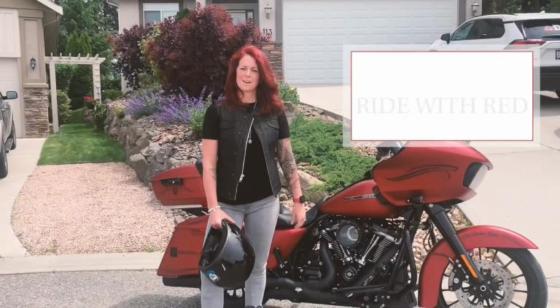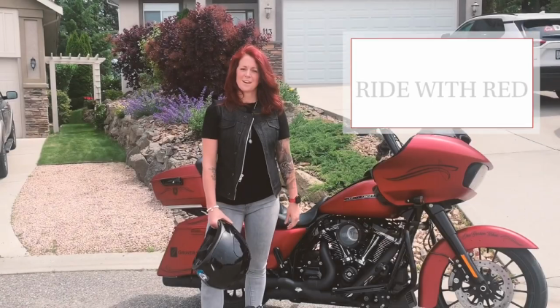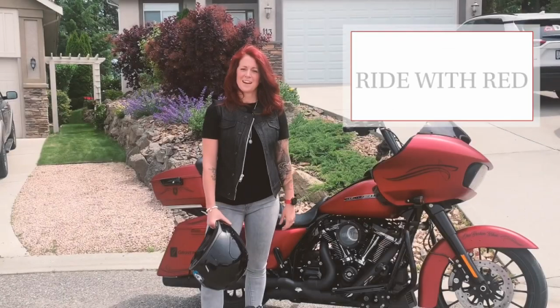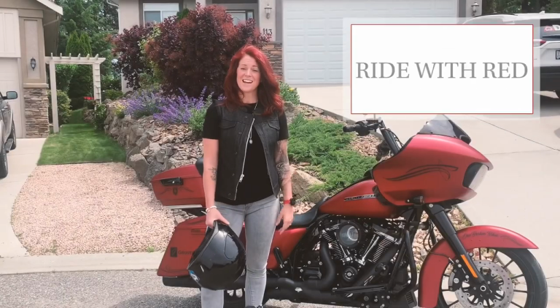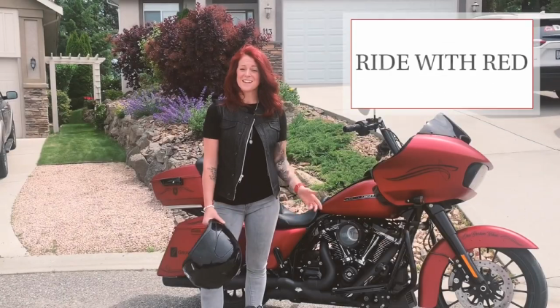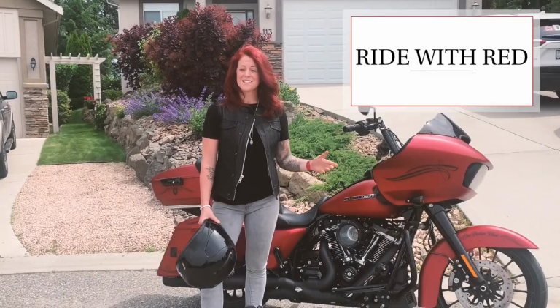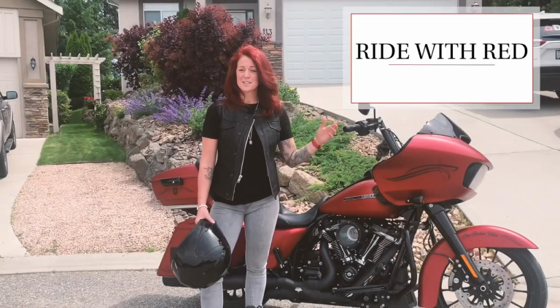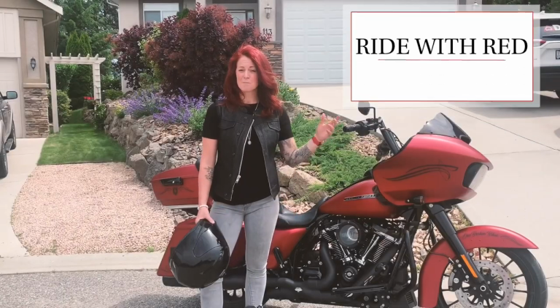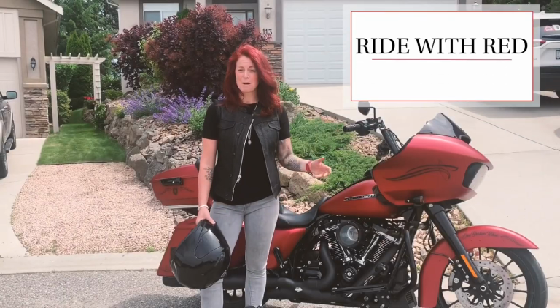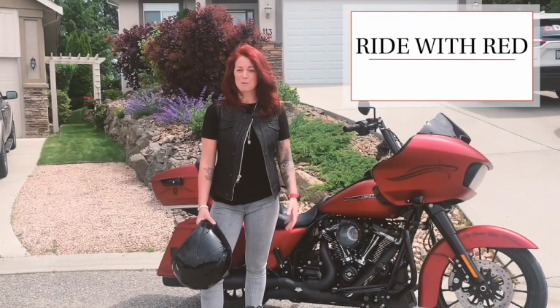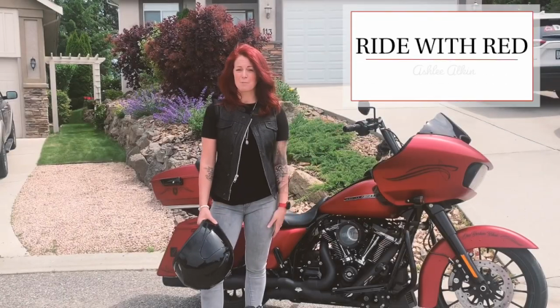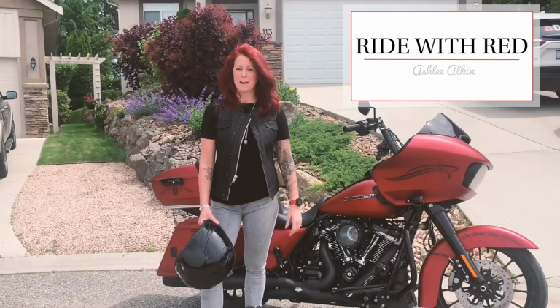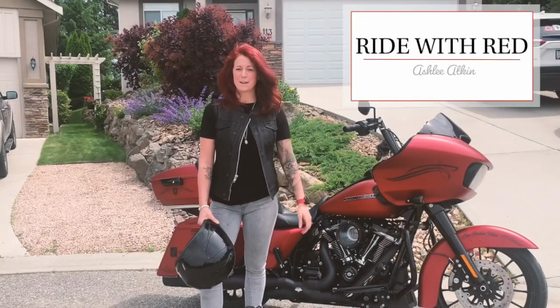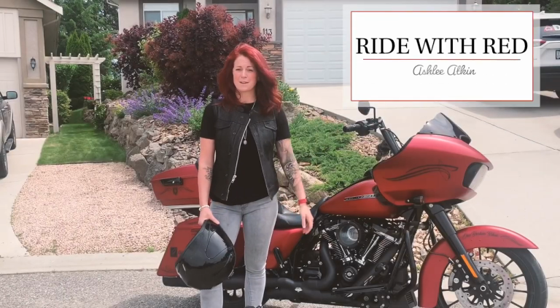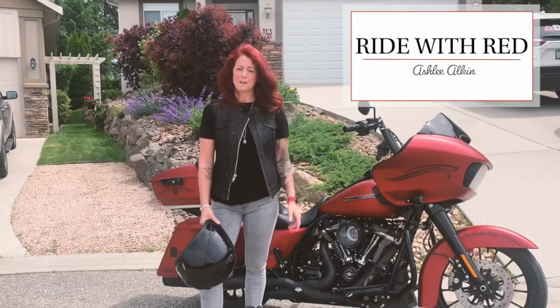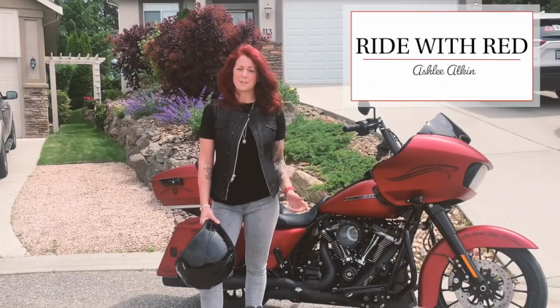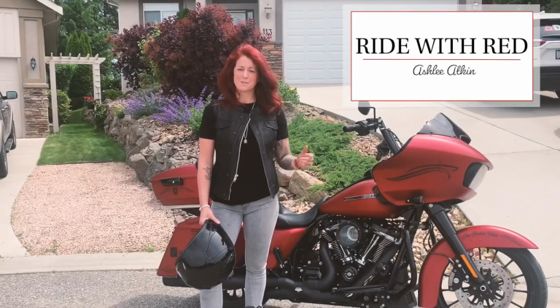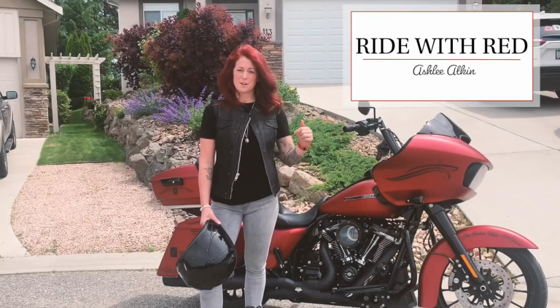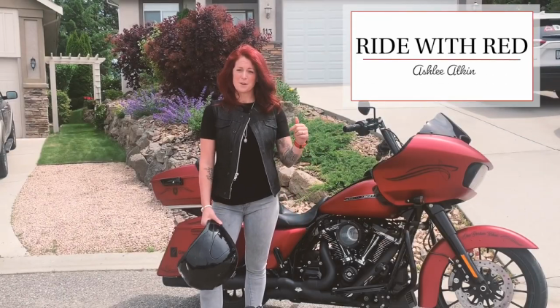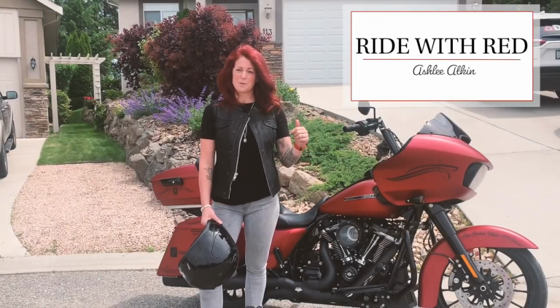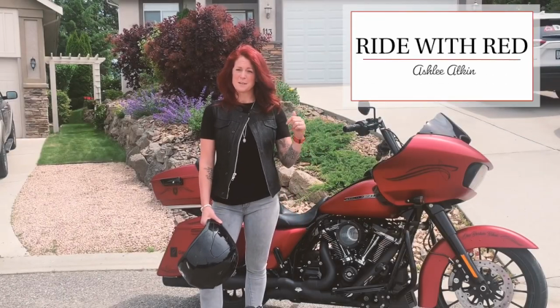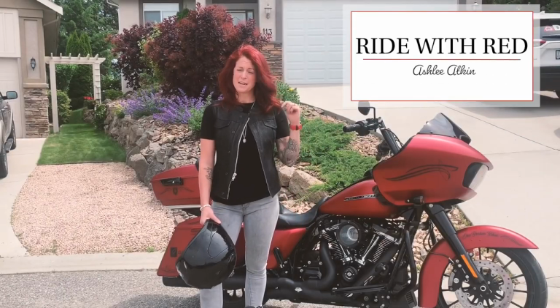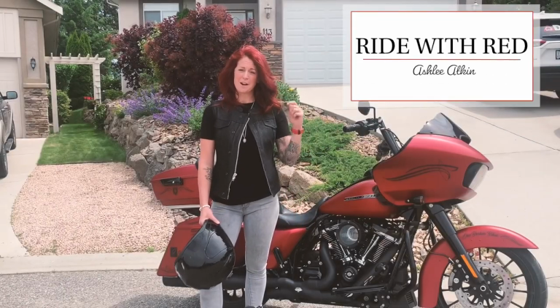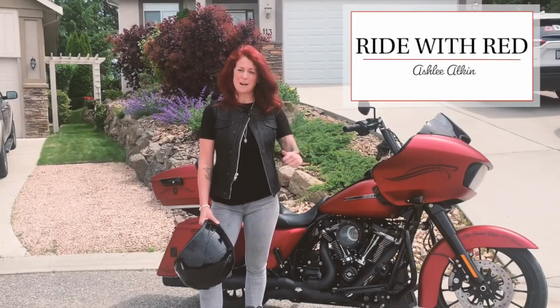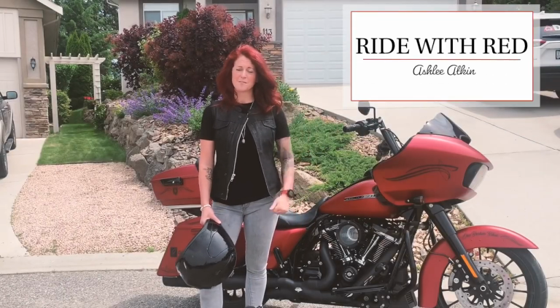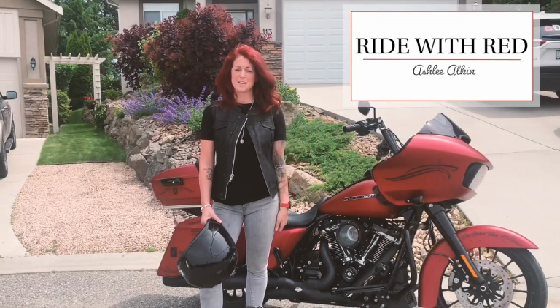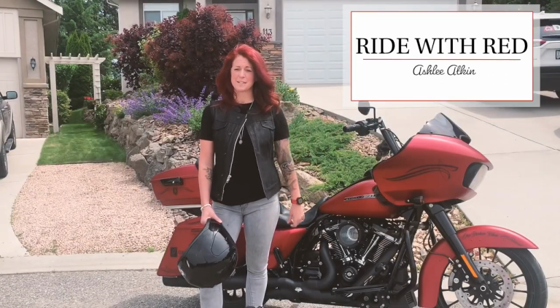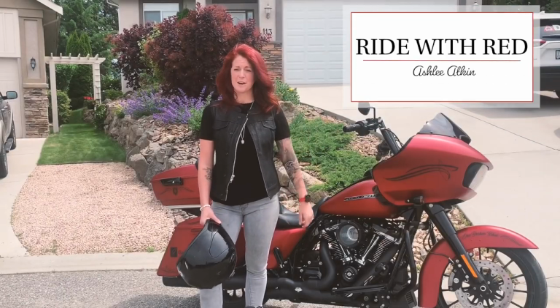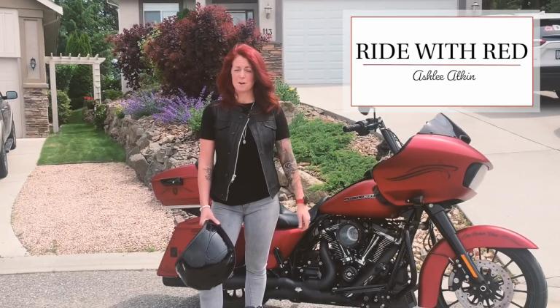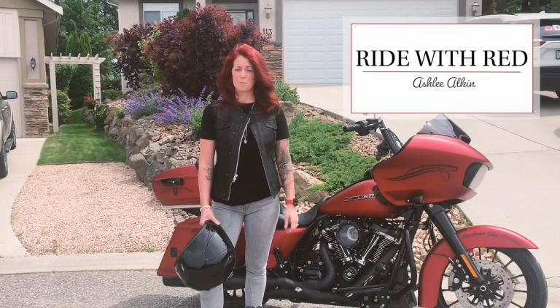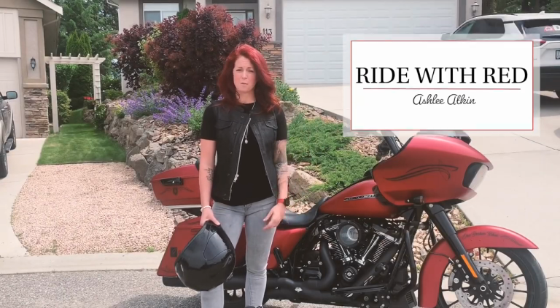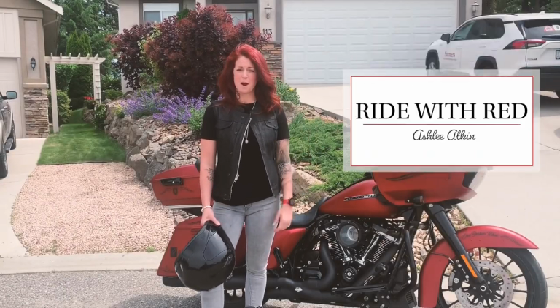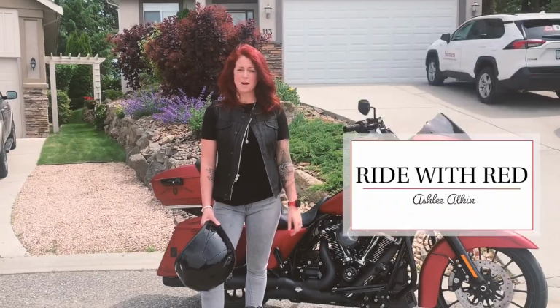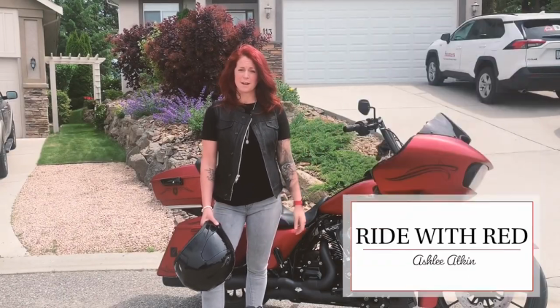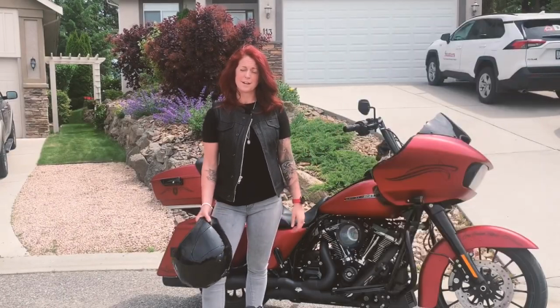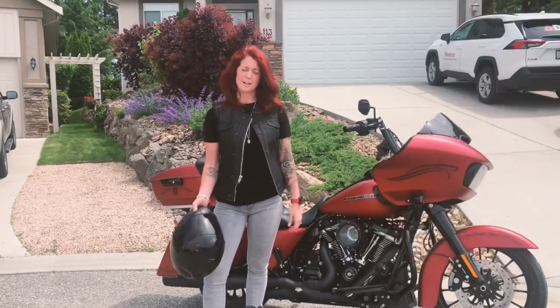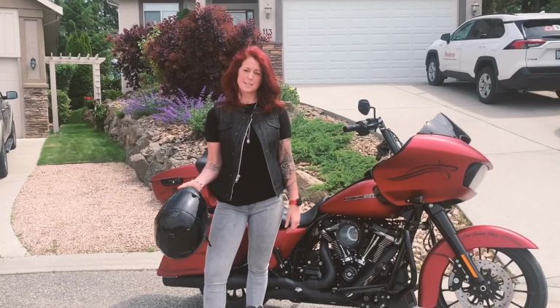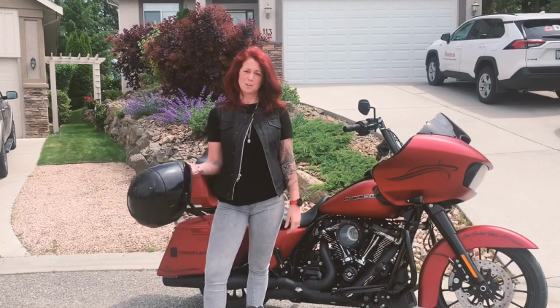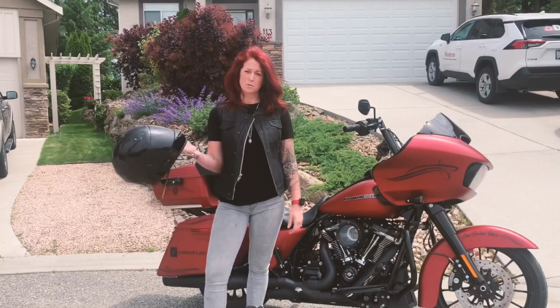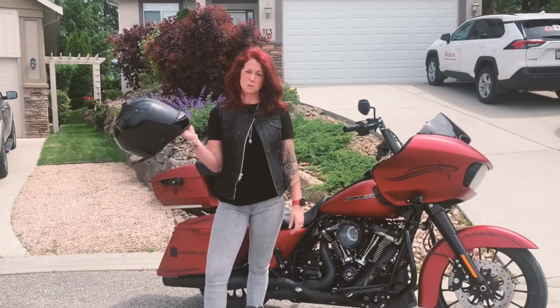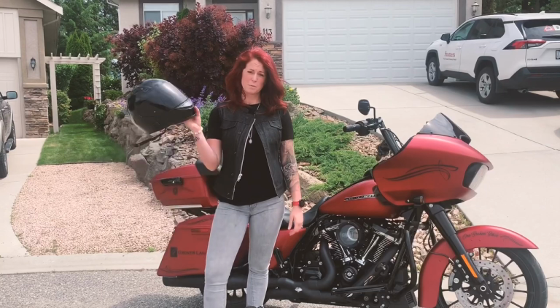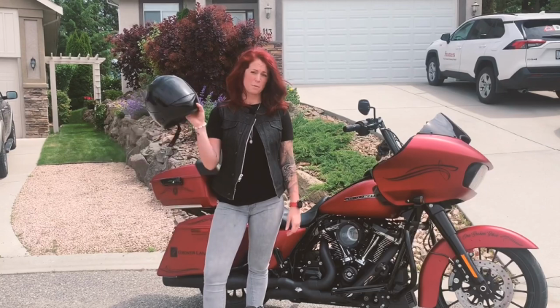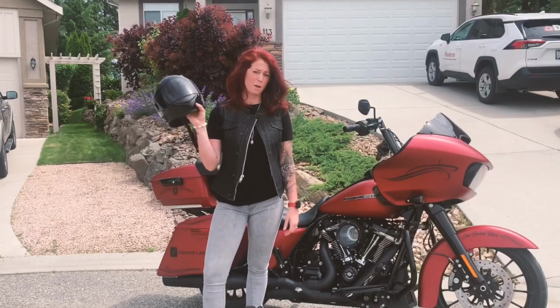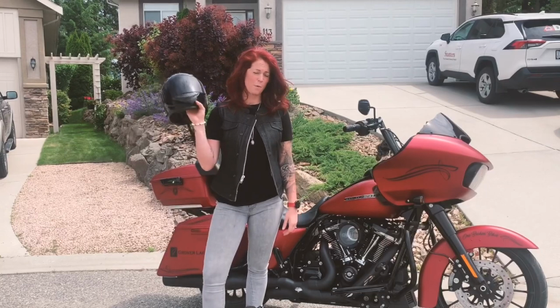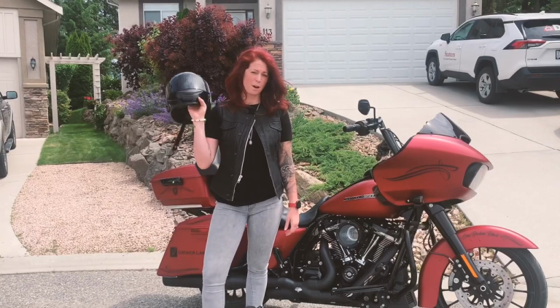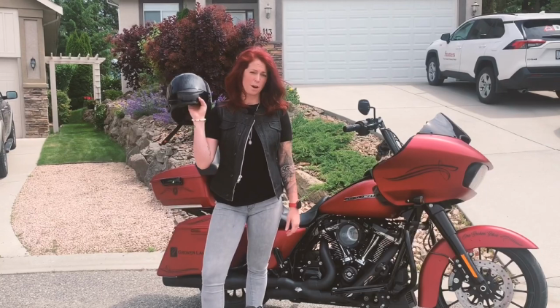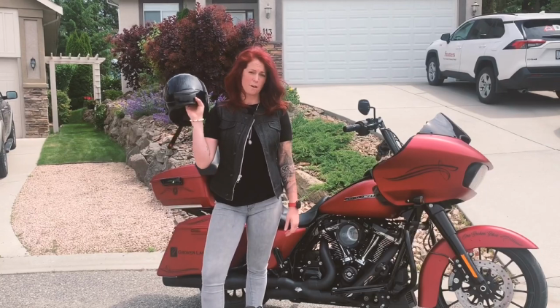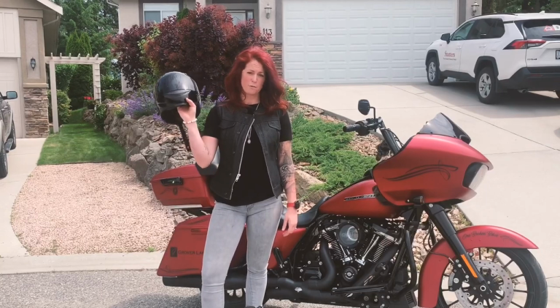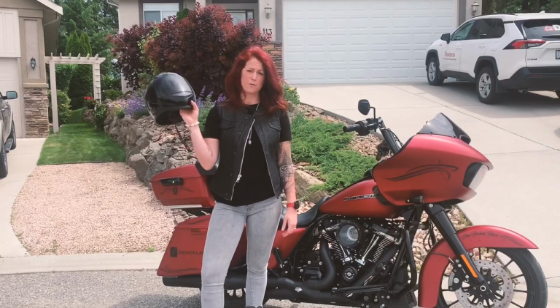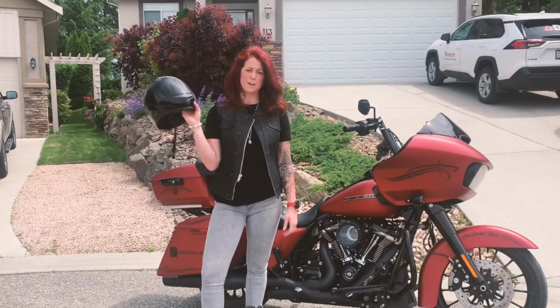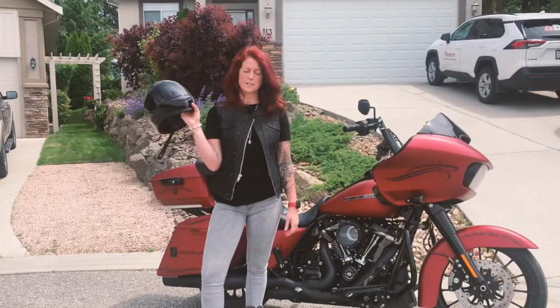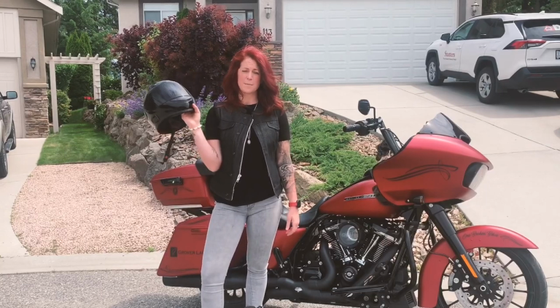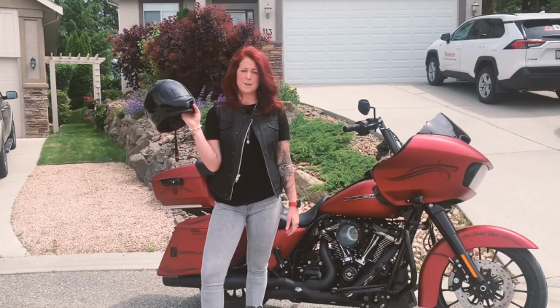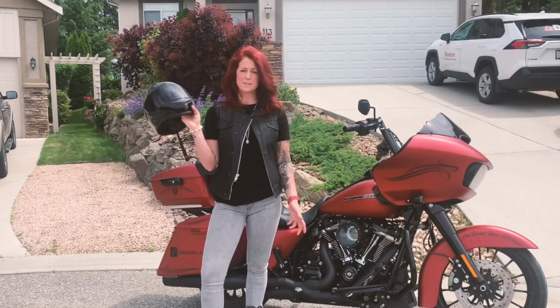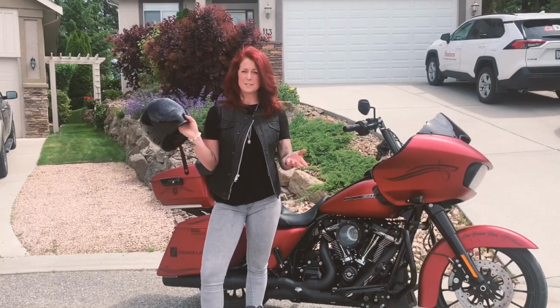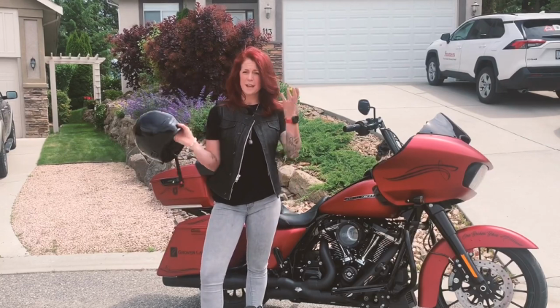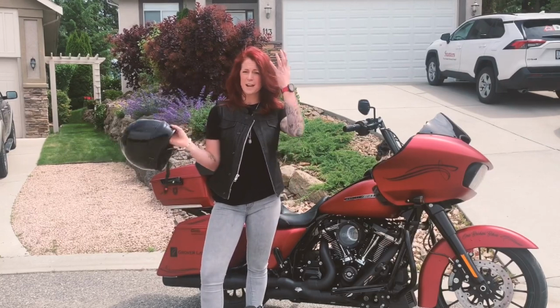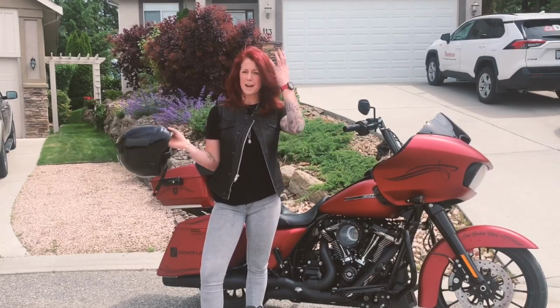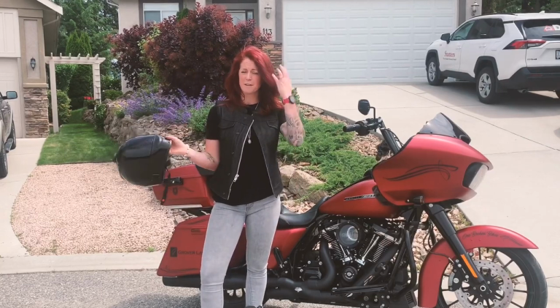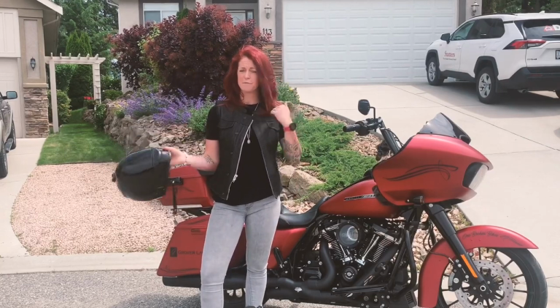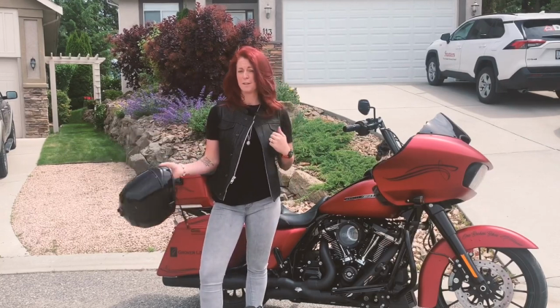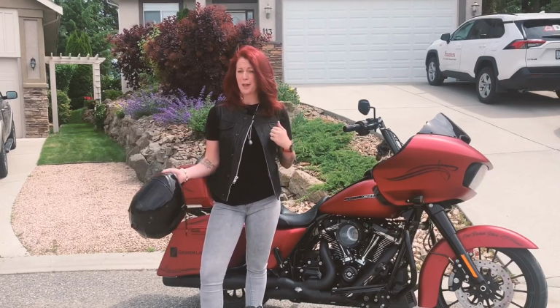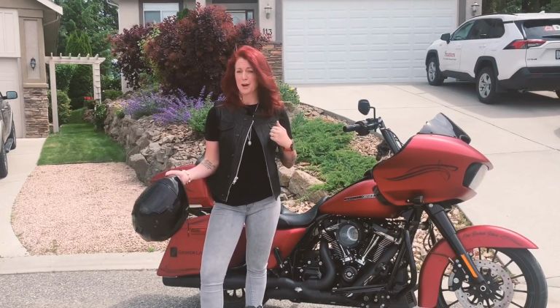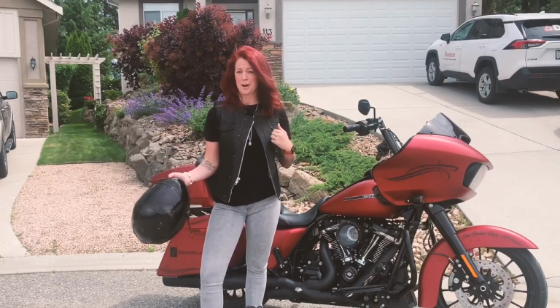Hey guys, it's Ride With Red. This video is how to have nice hair while riding. It's geared towards people that wear full-face helmets and have long hair.